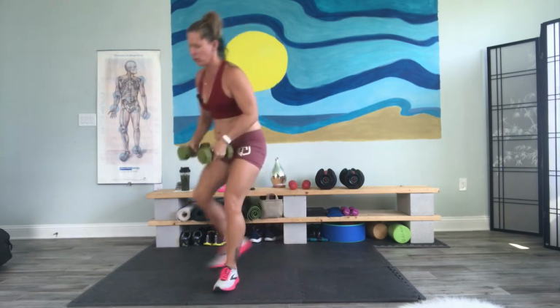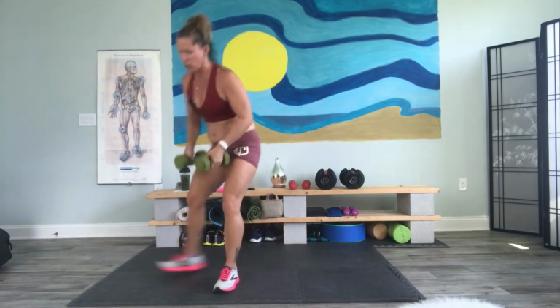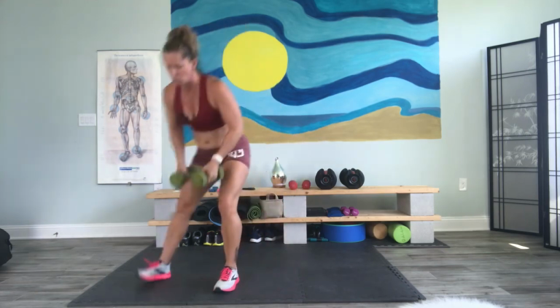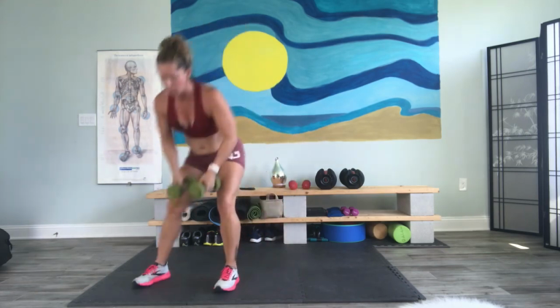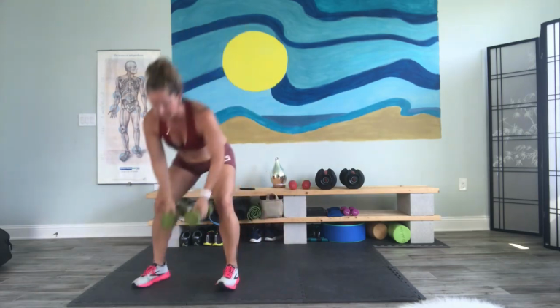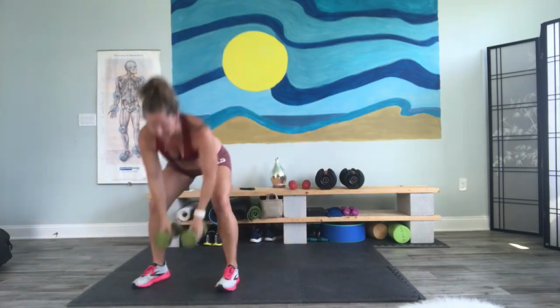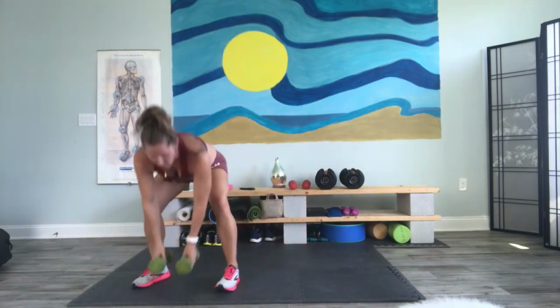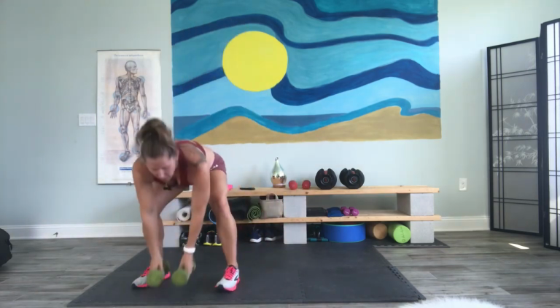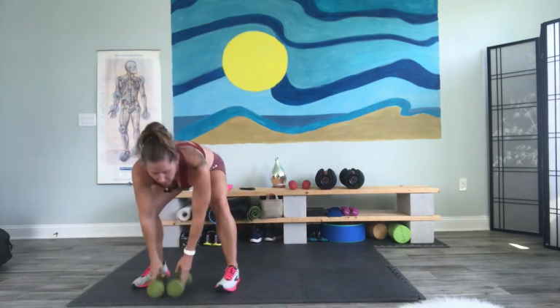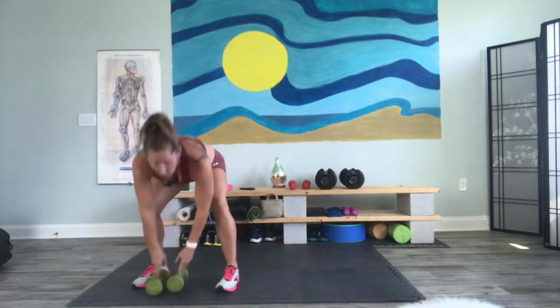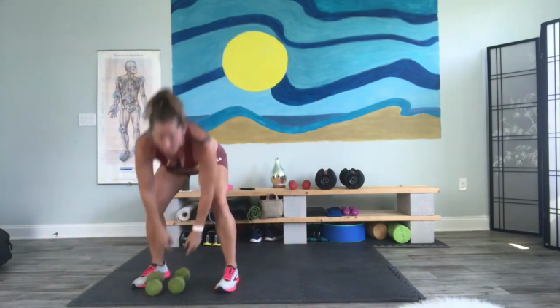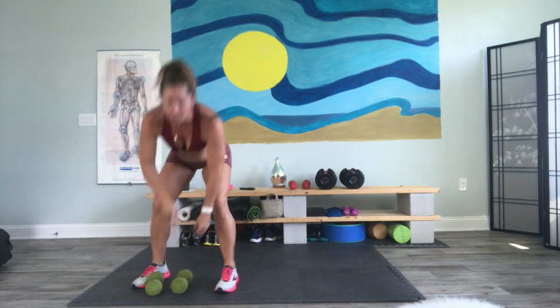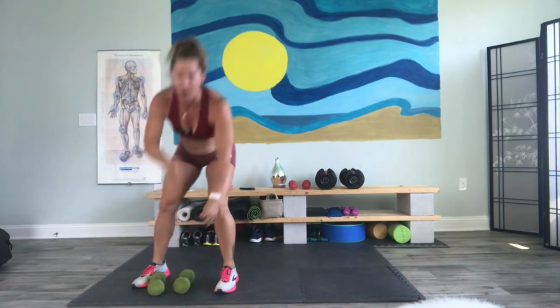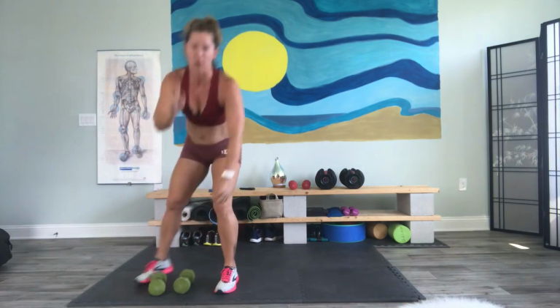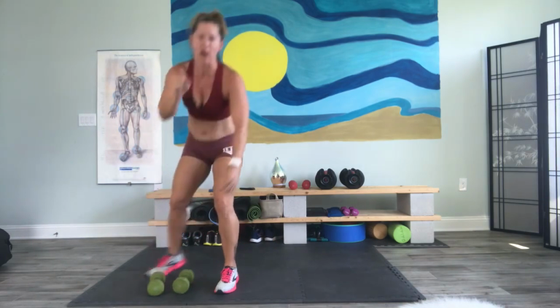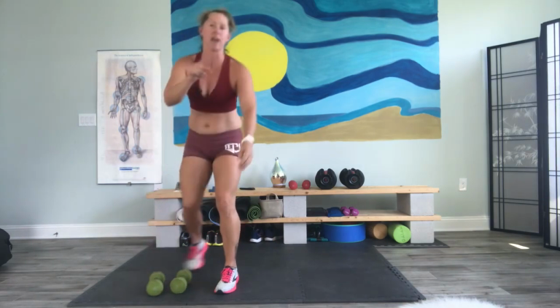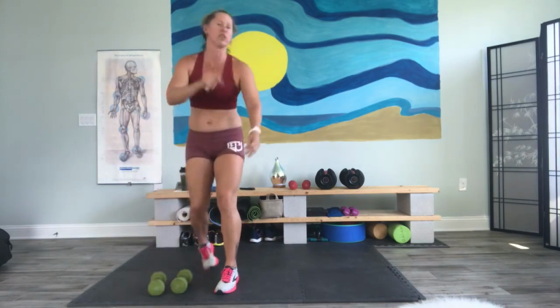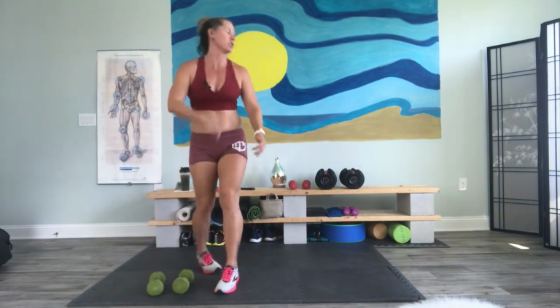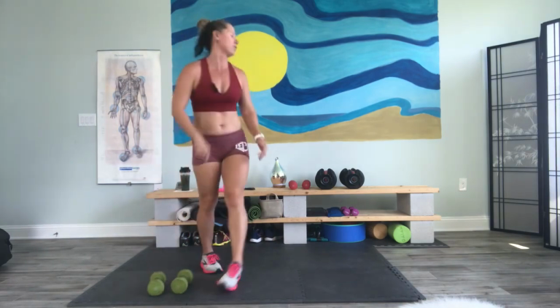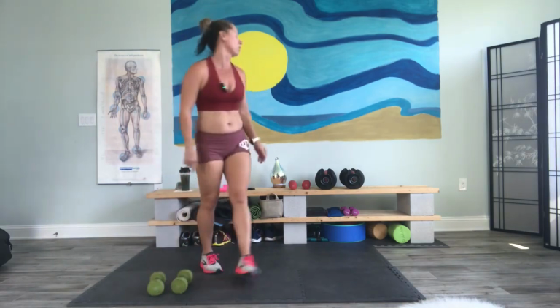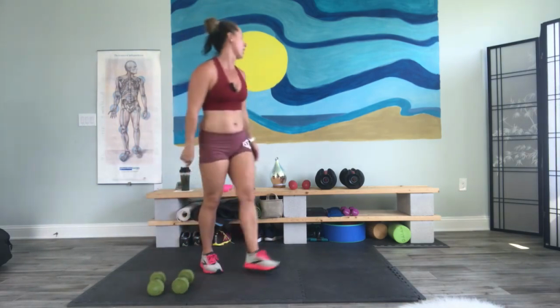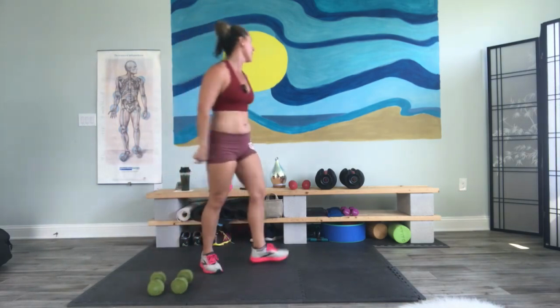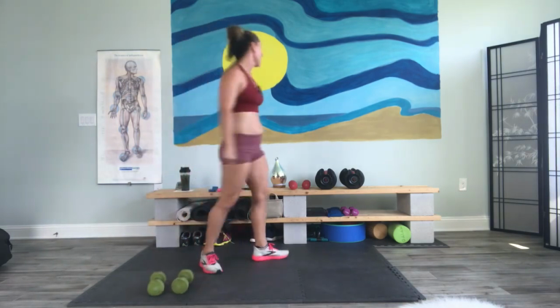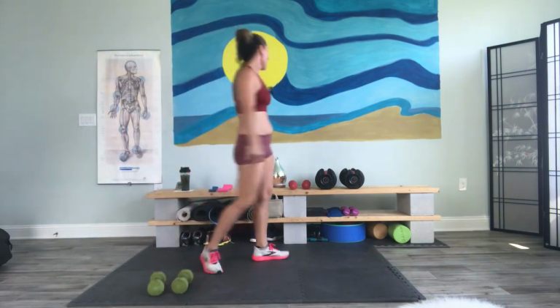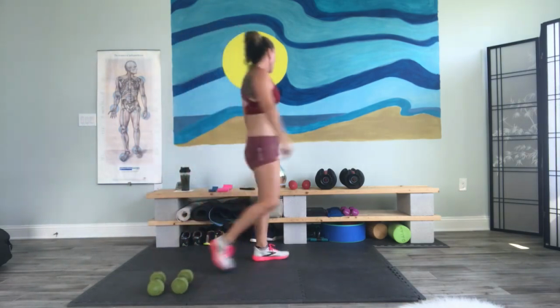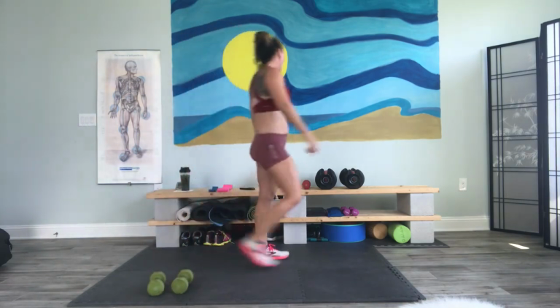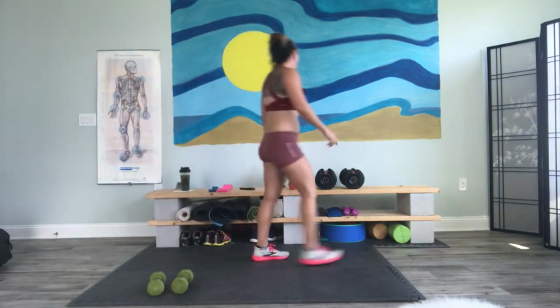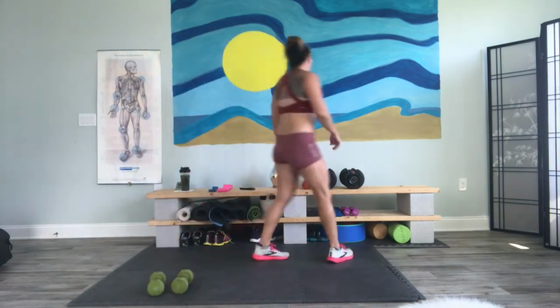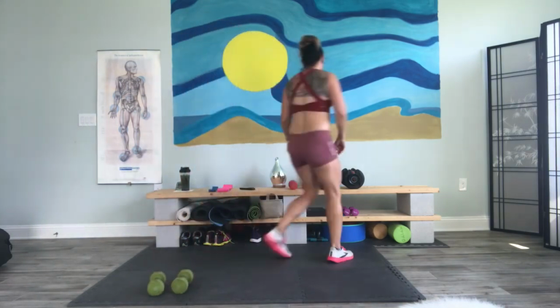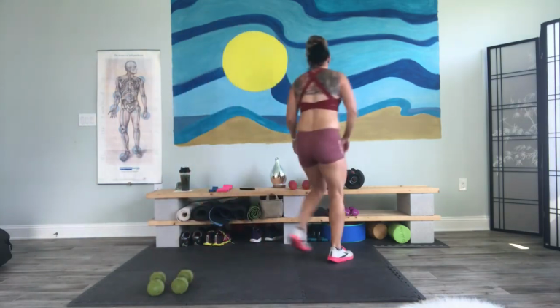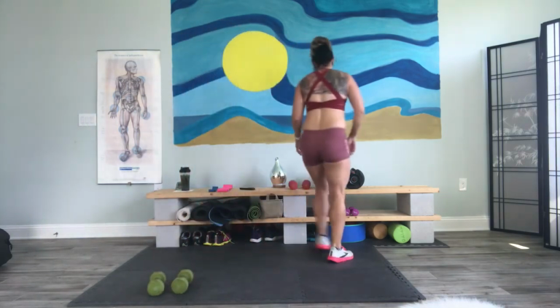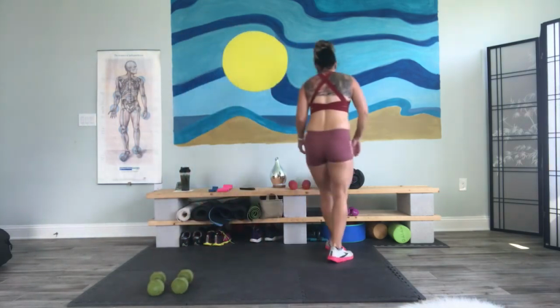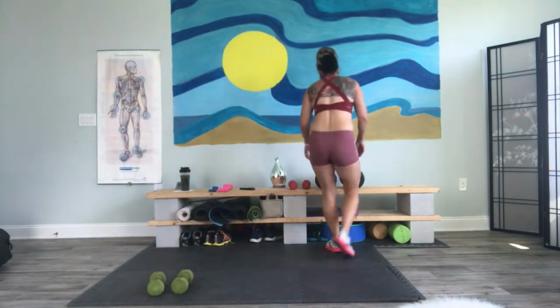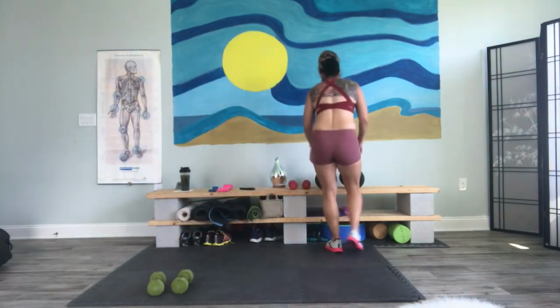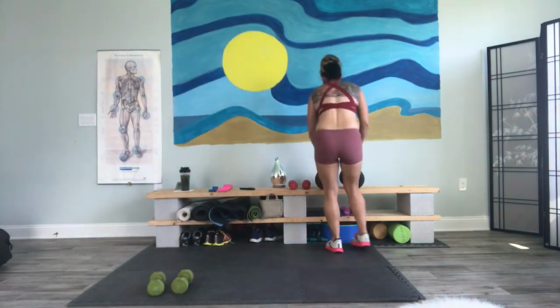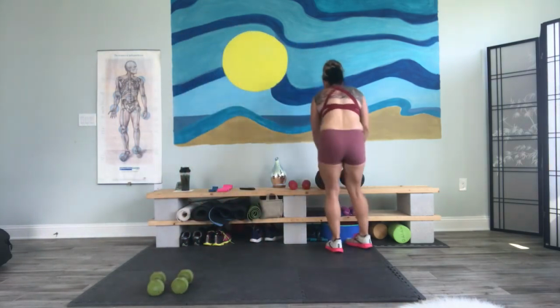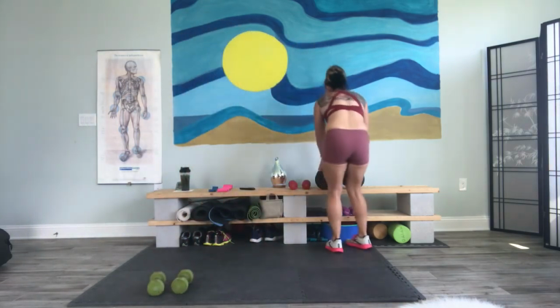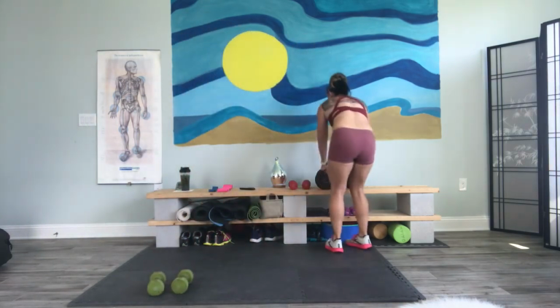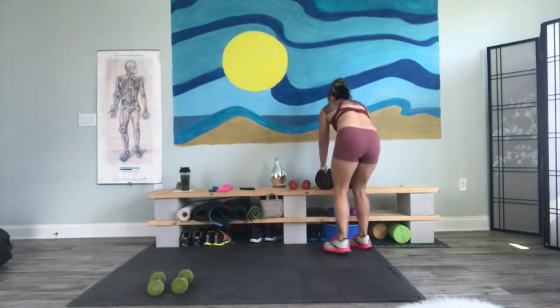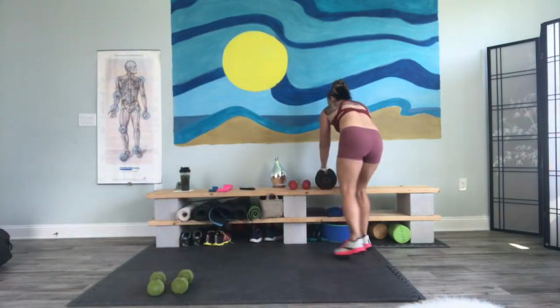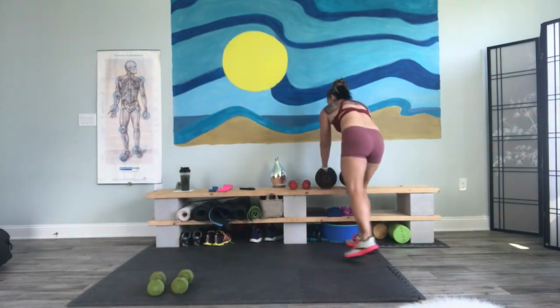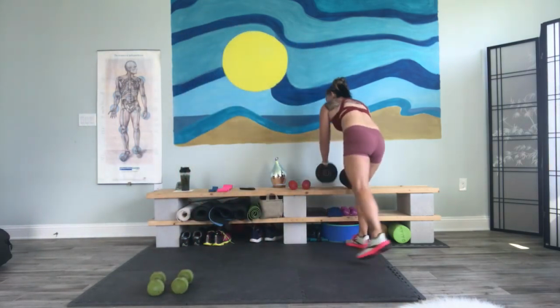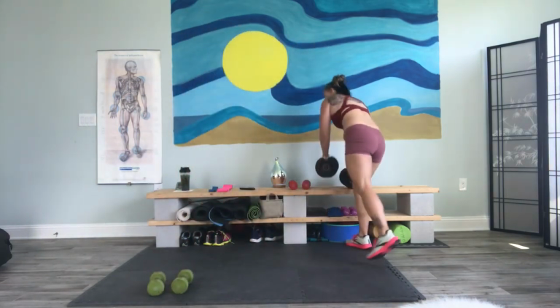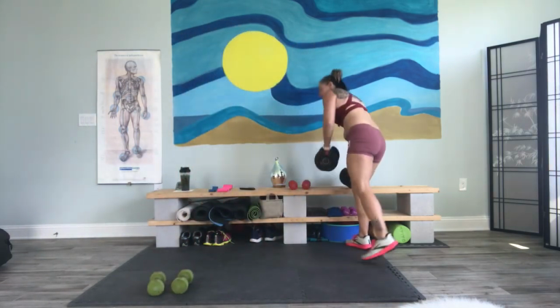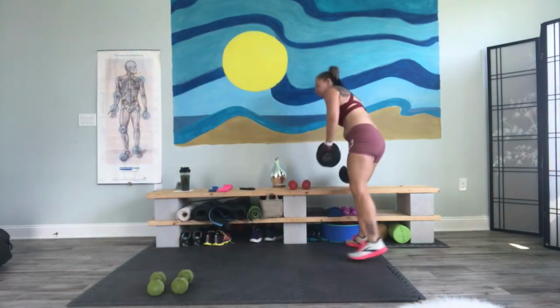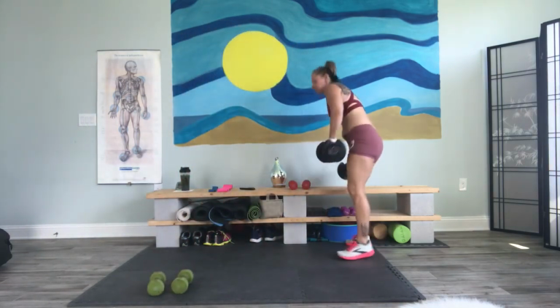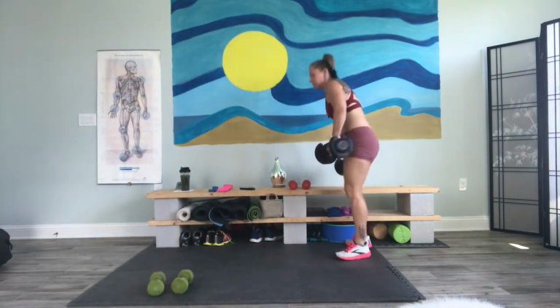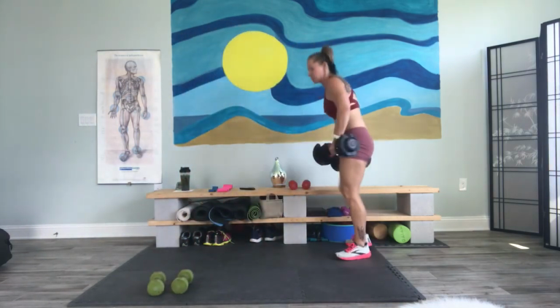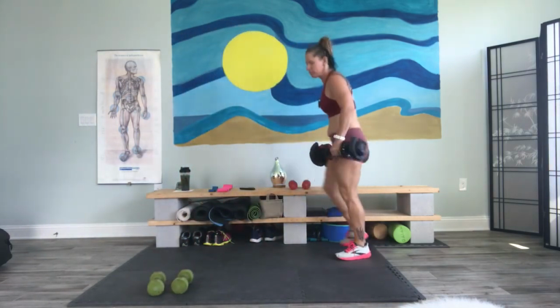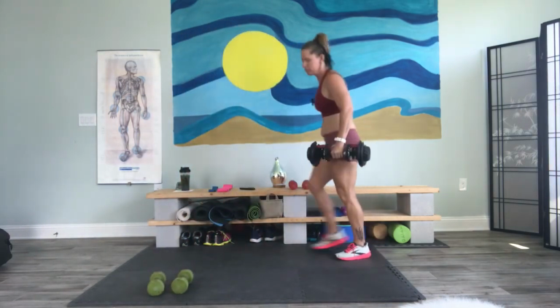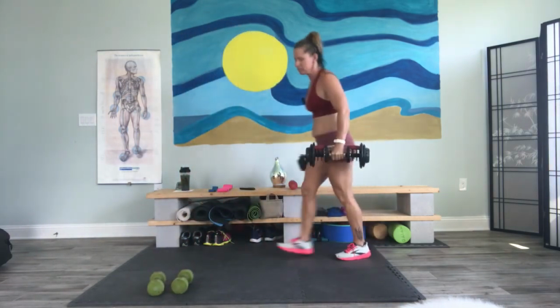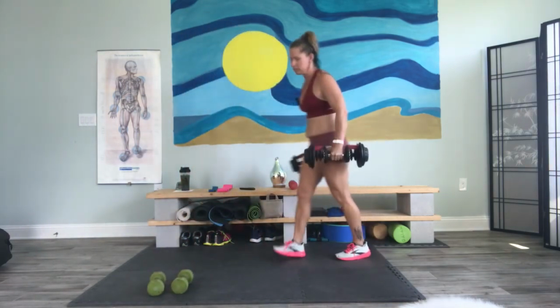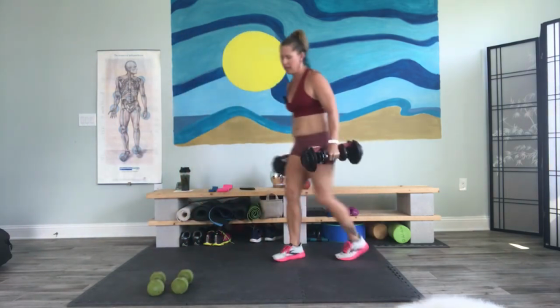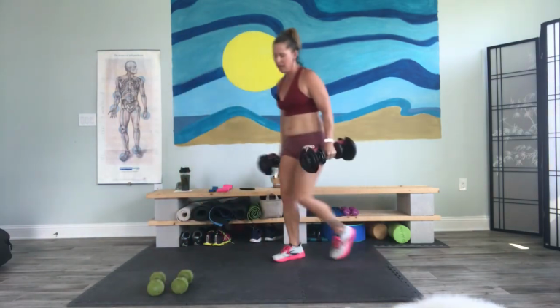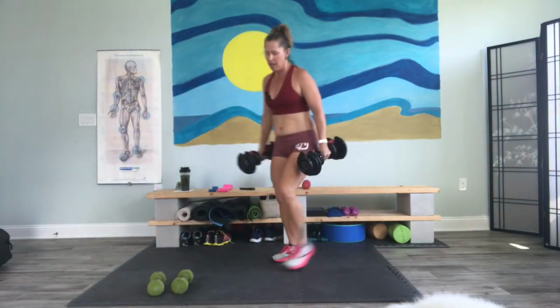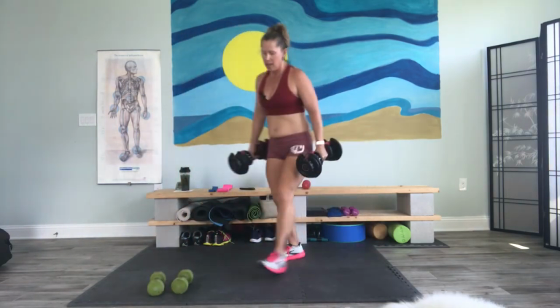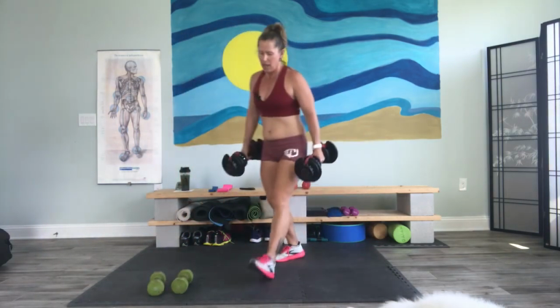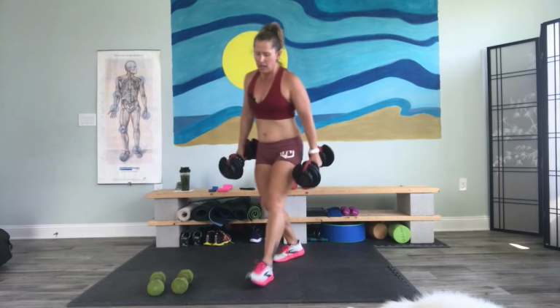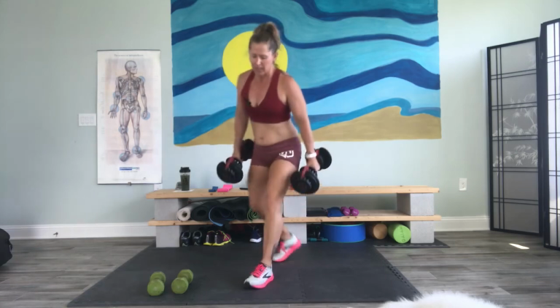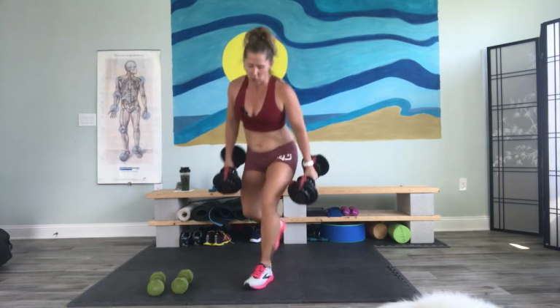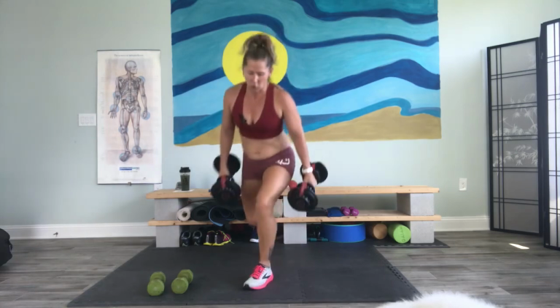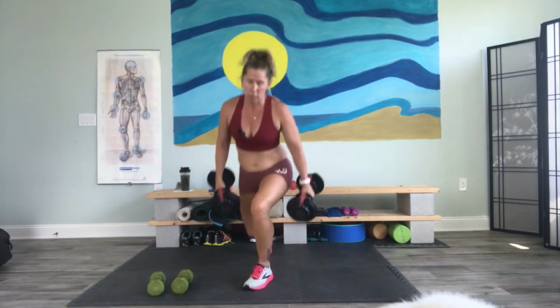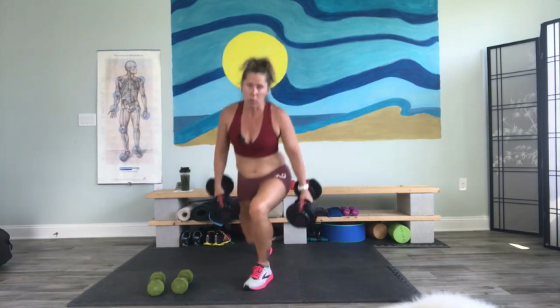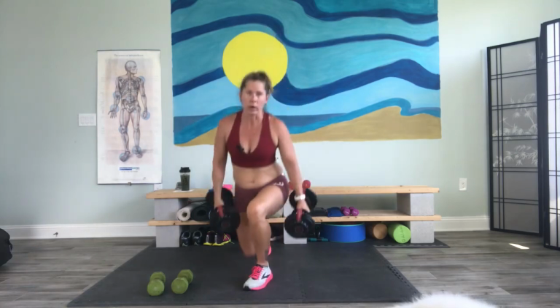Good job. Put those weights down. Go ahead and grab your heaviers if you'd like.